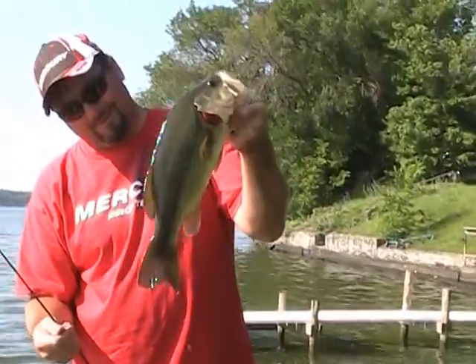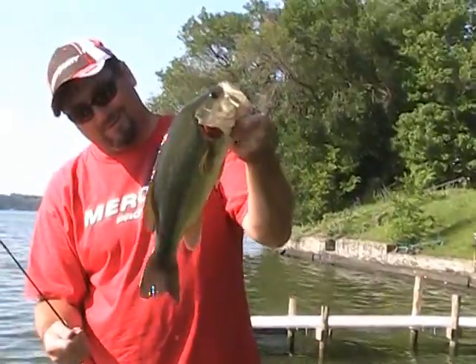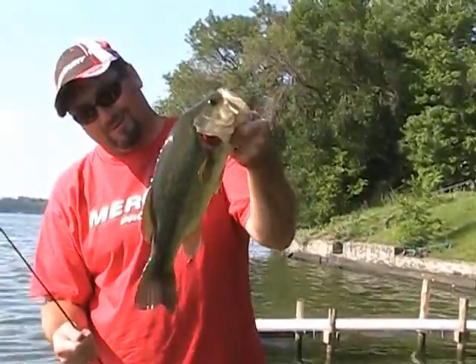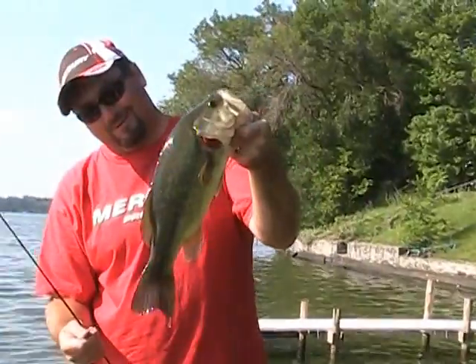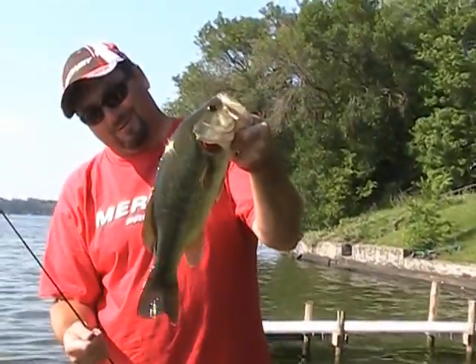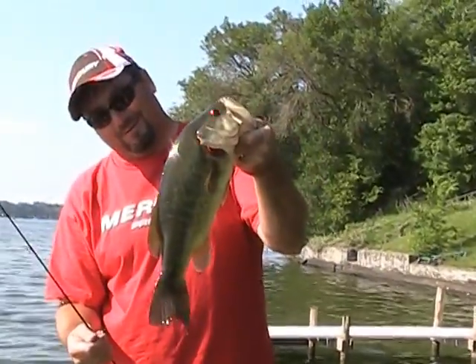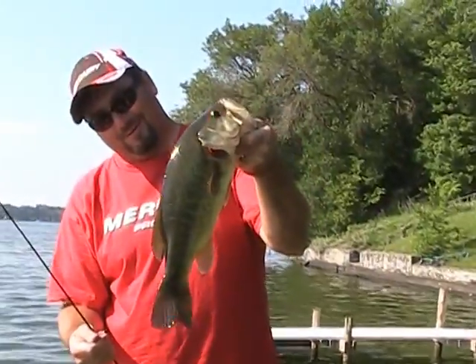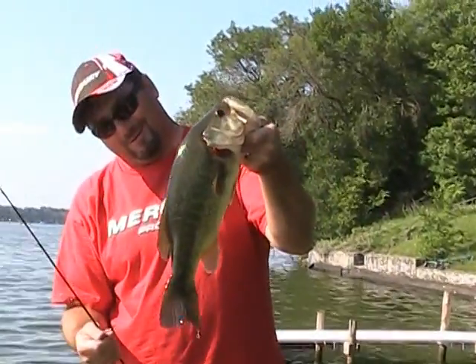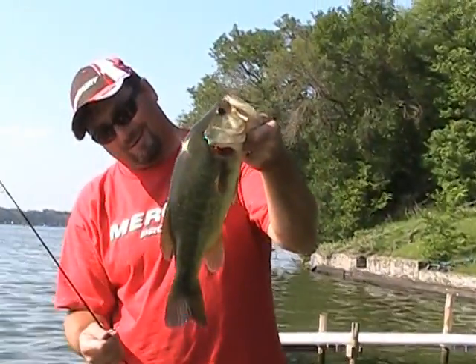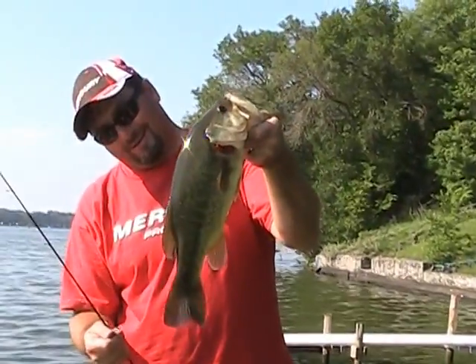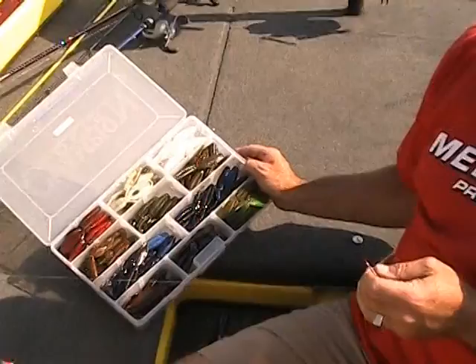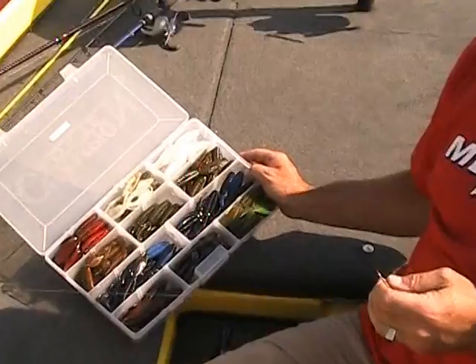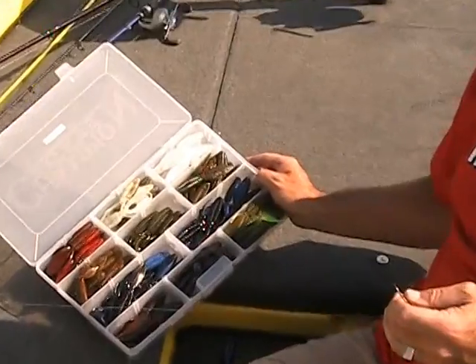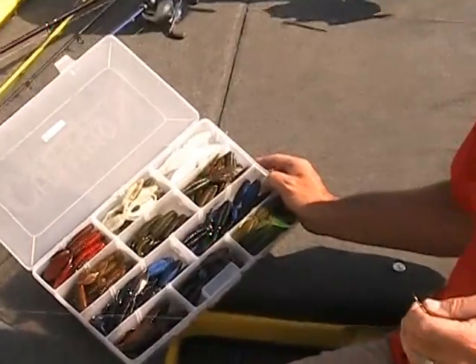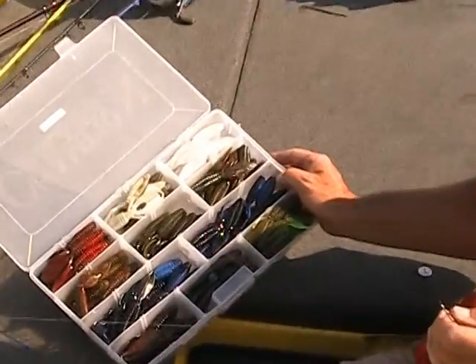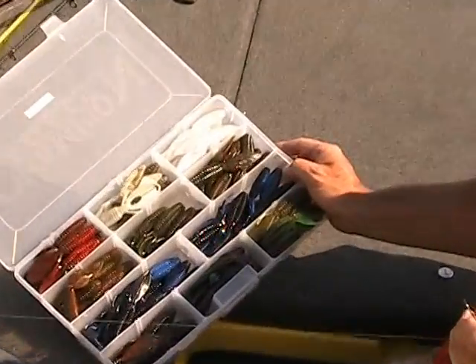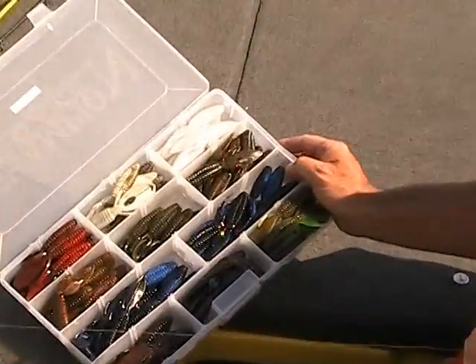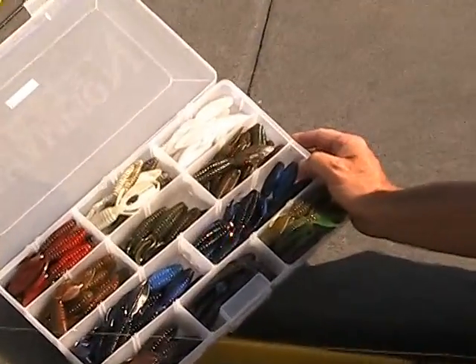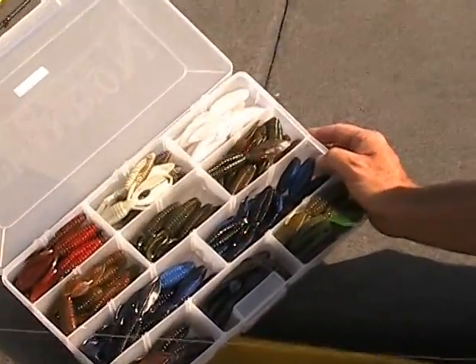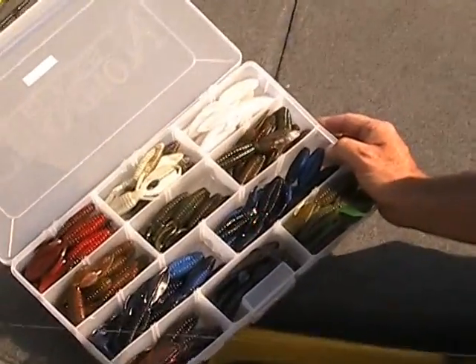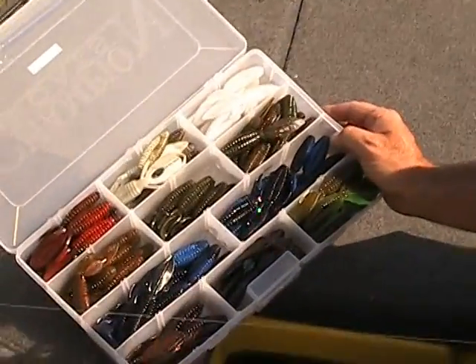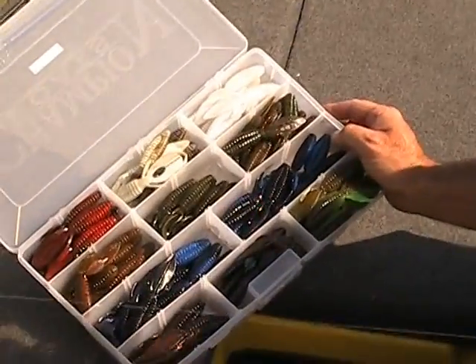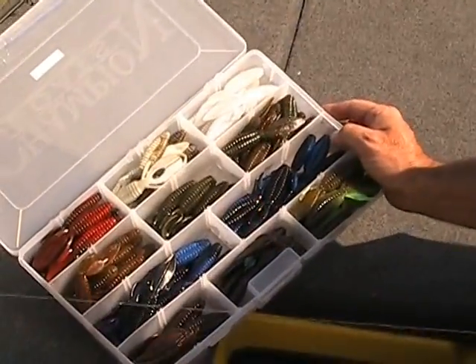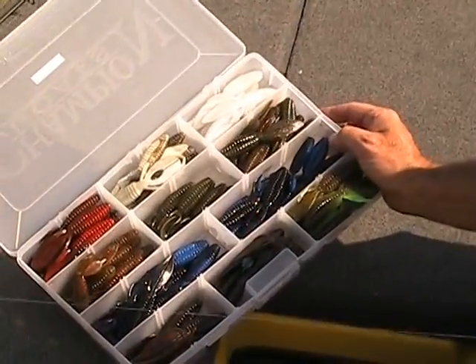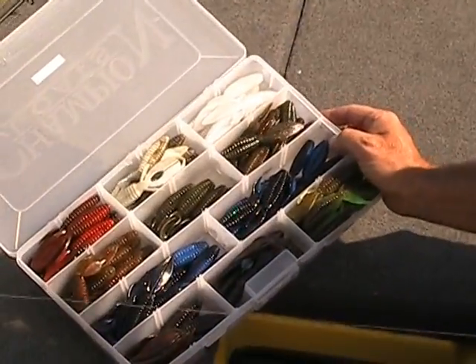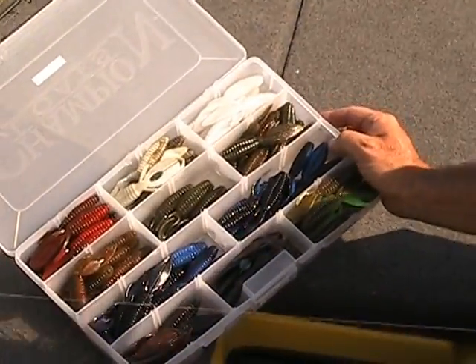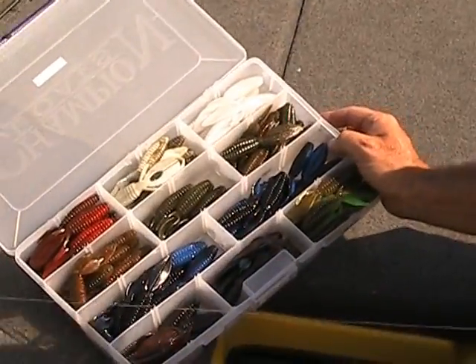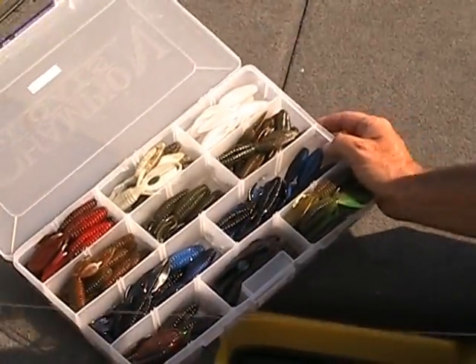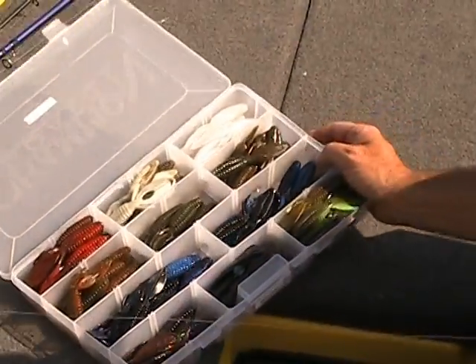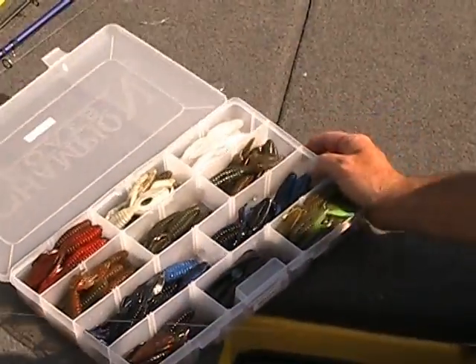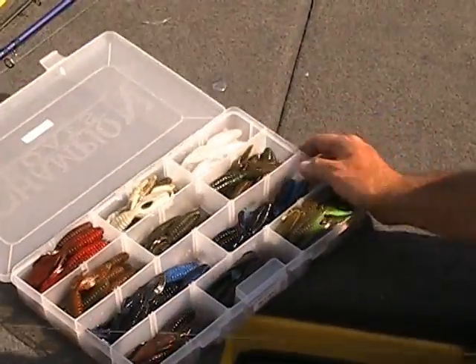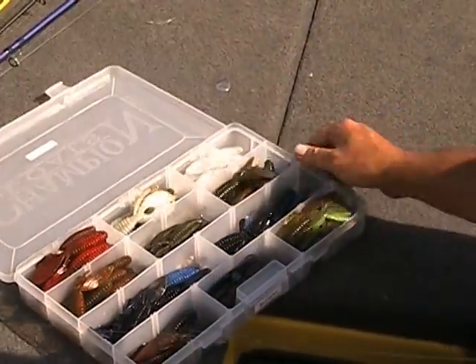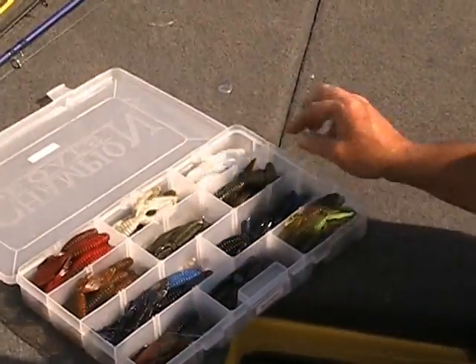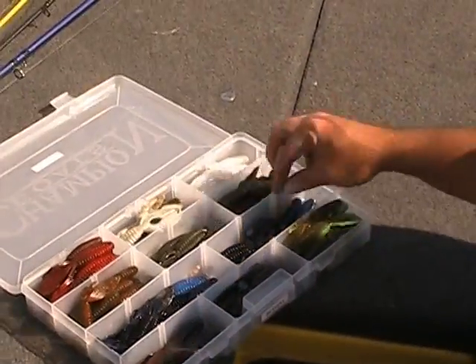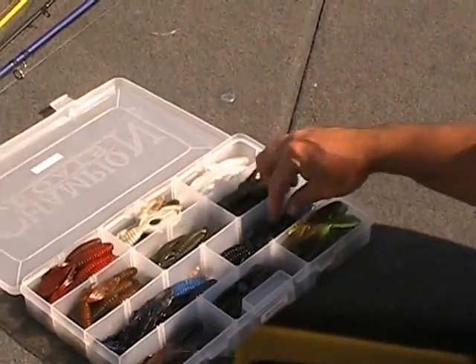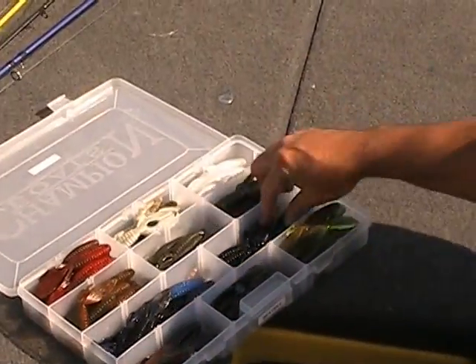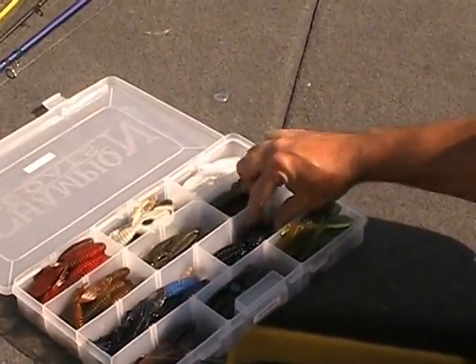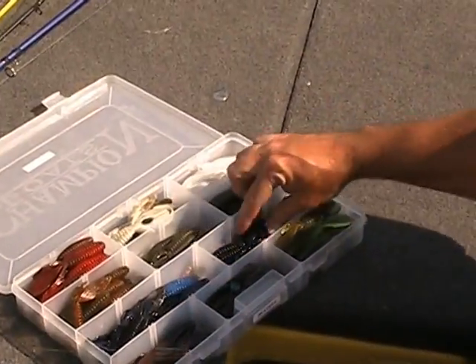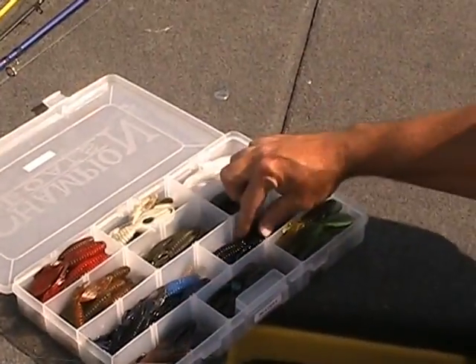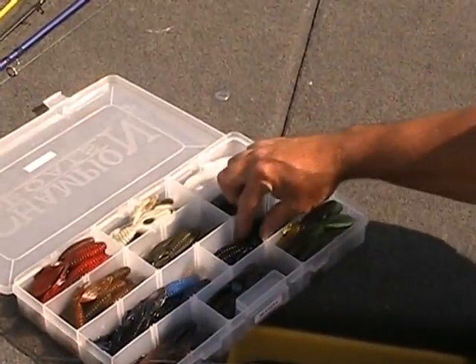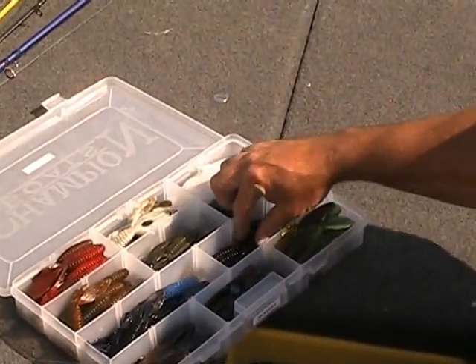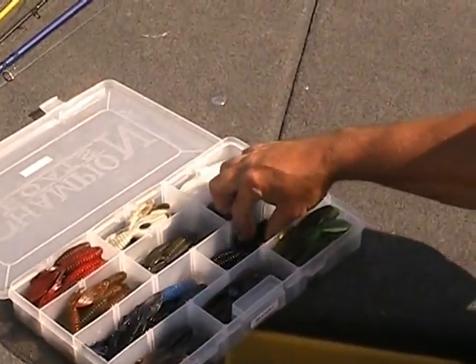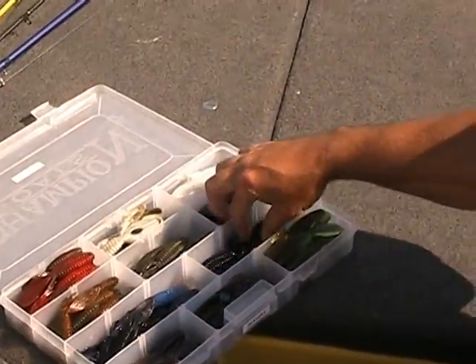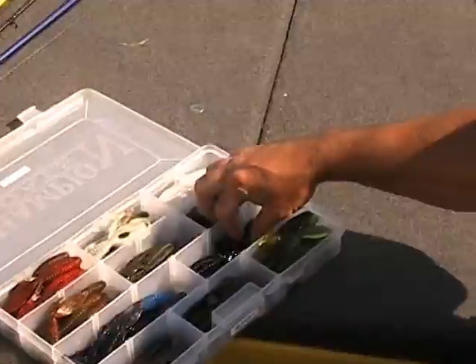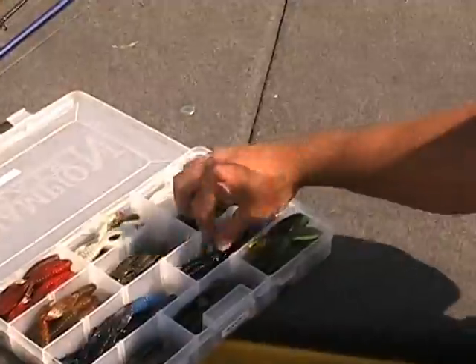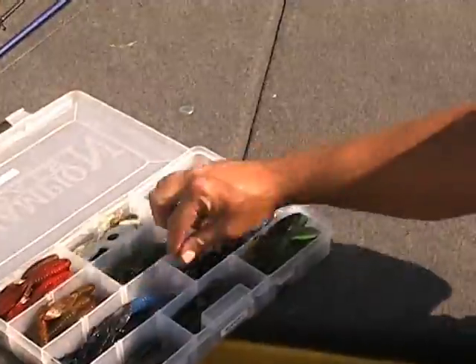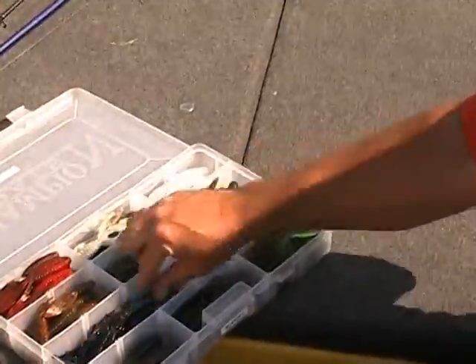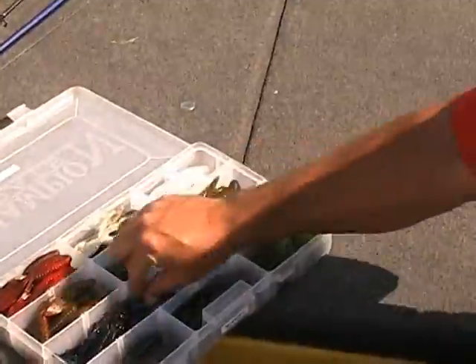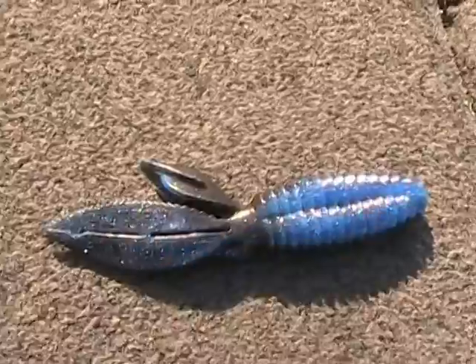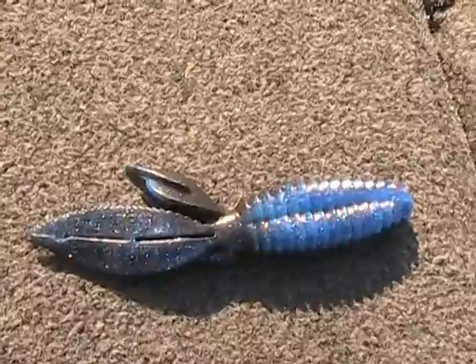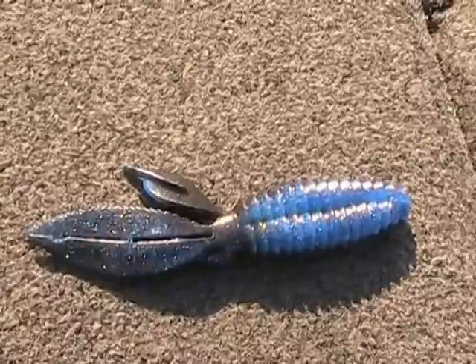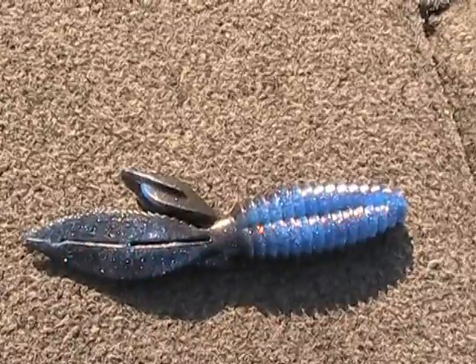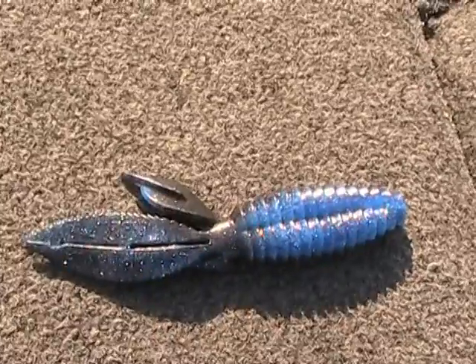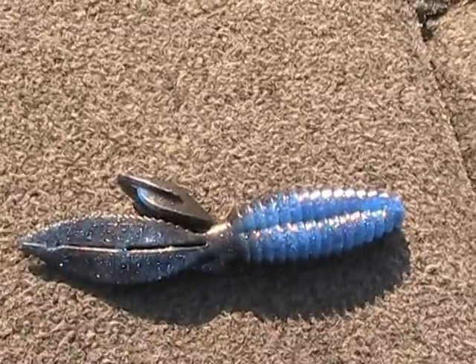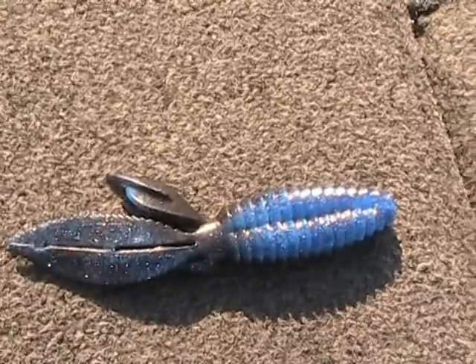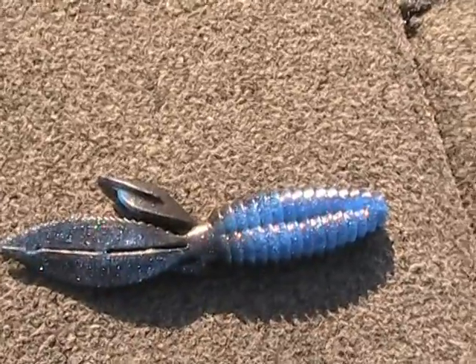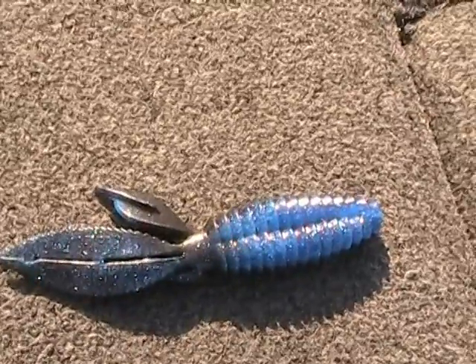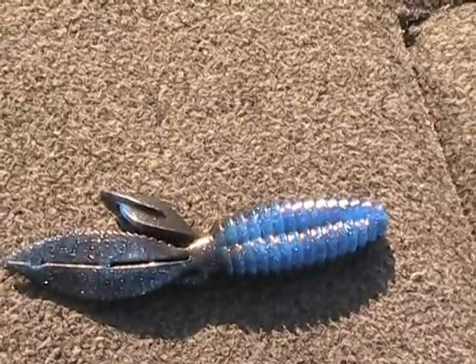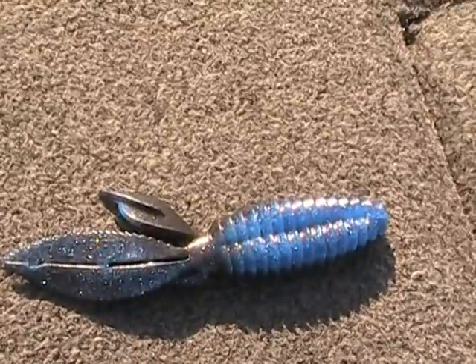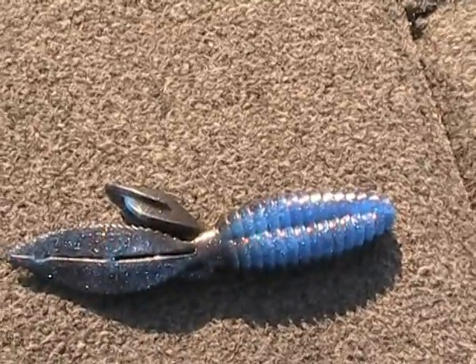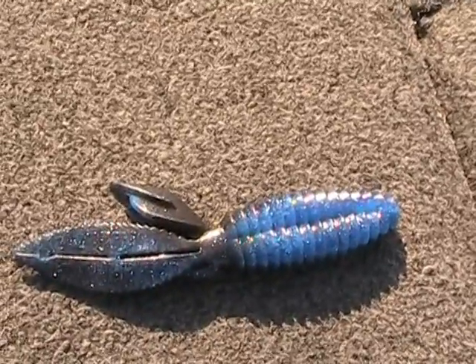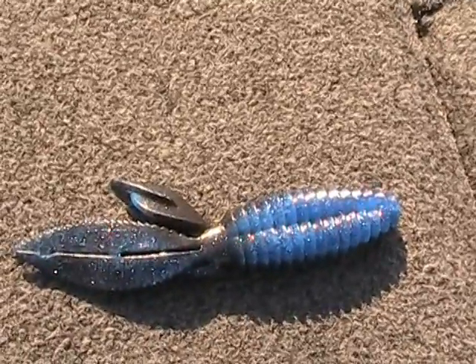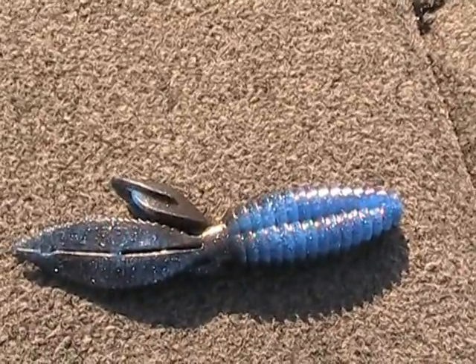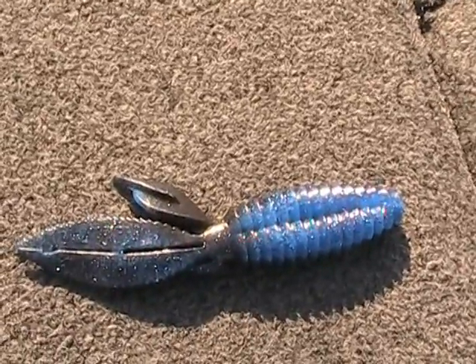You can see in this box they make it in a million different colors. Today we used a lot of black and blue, a color called penetration.